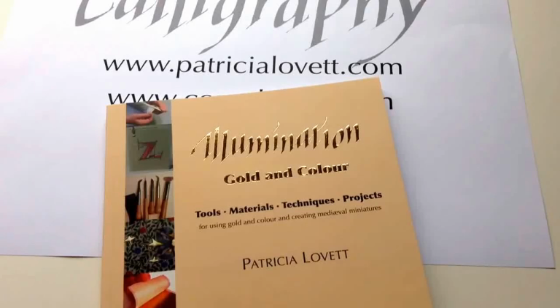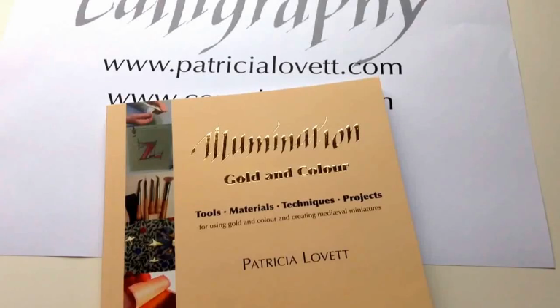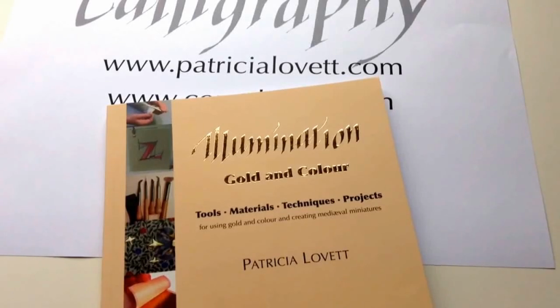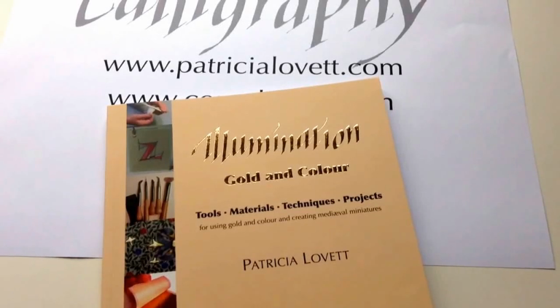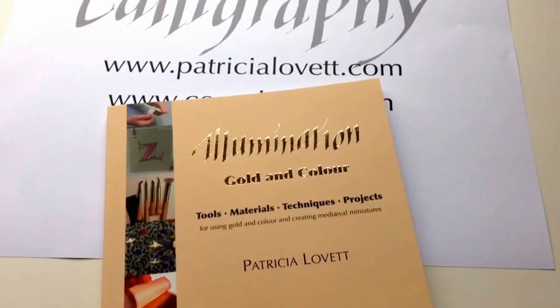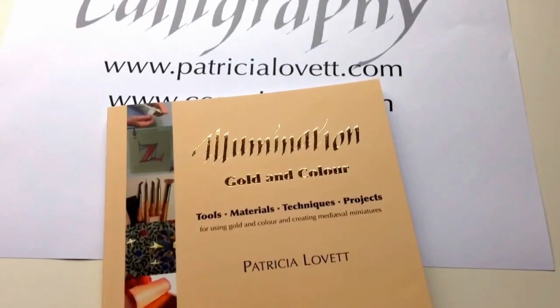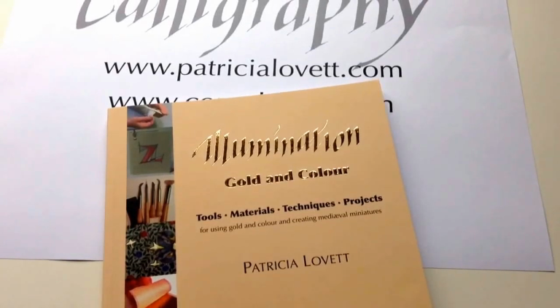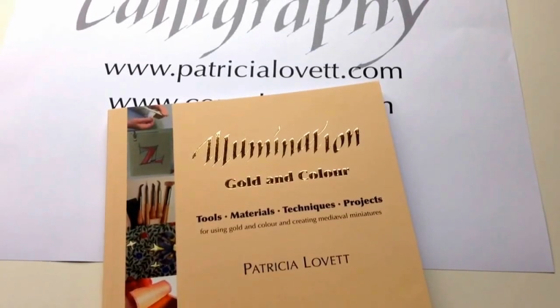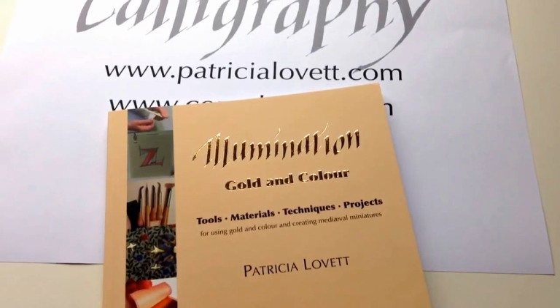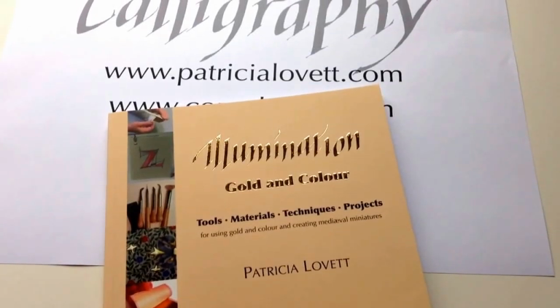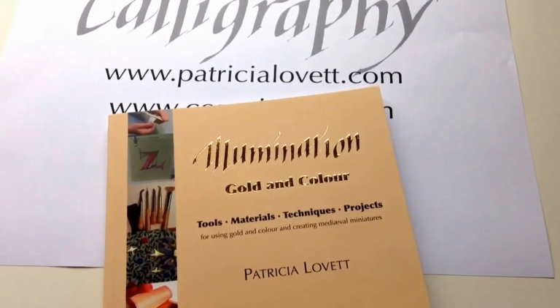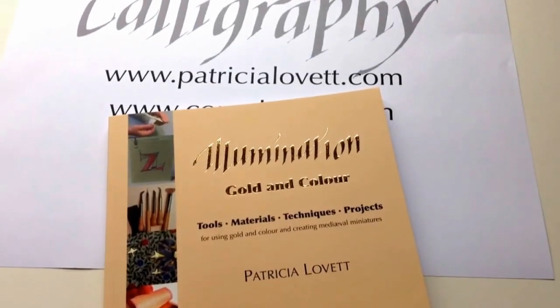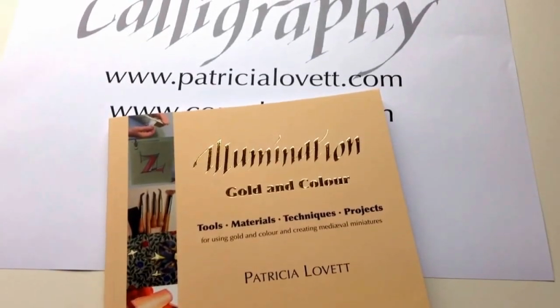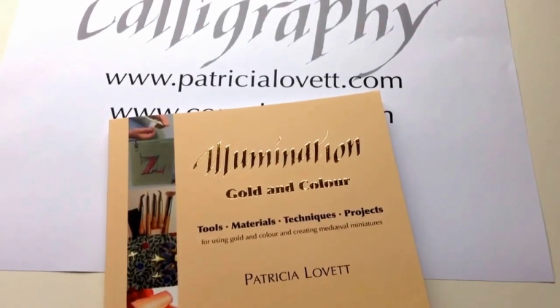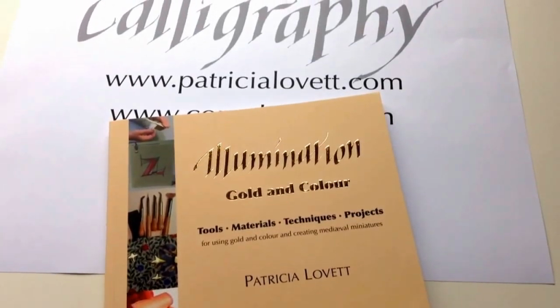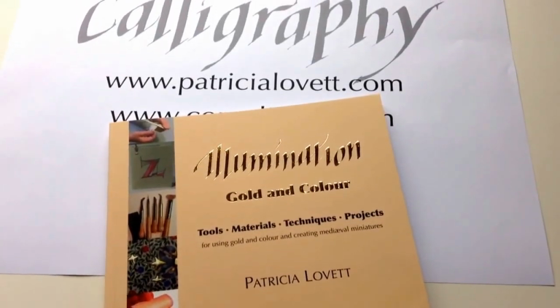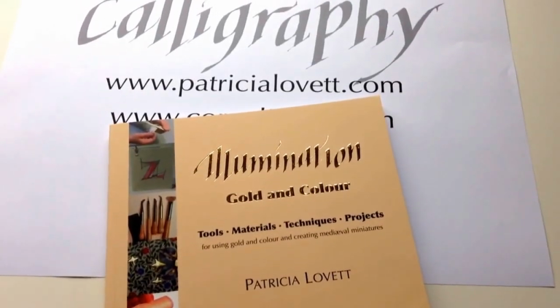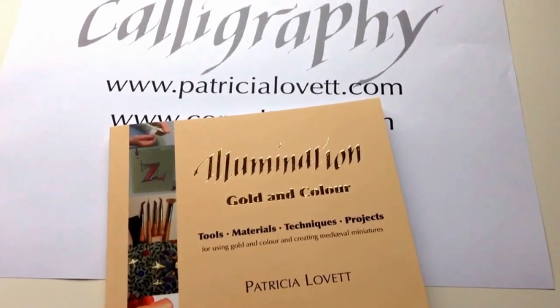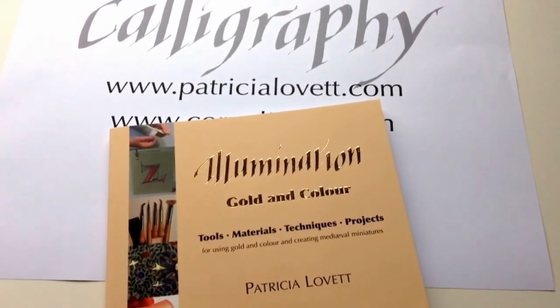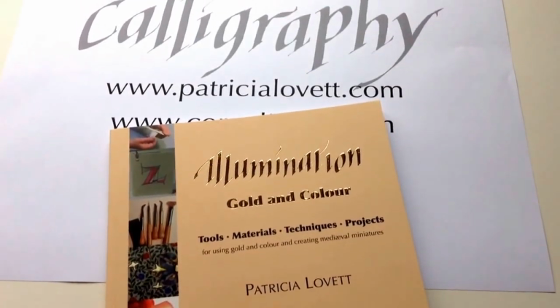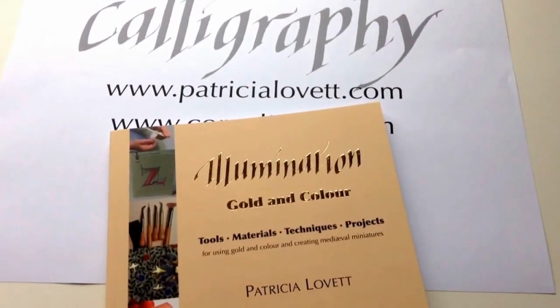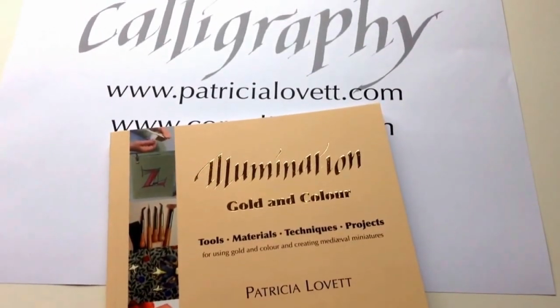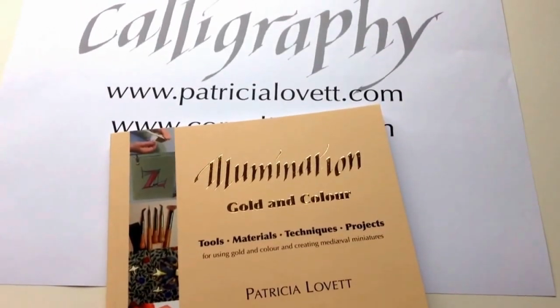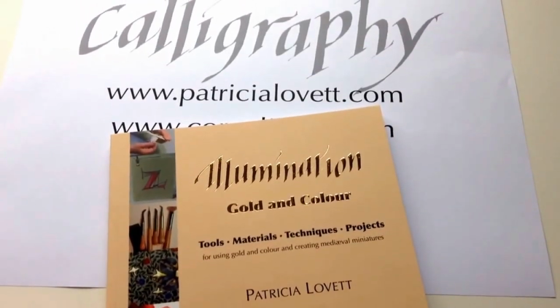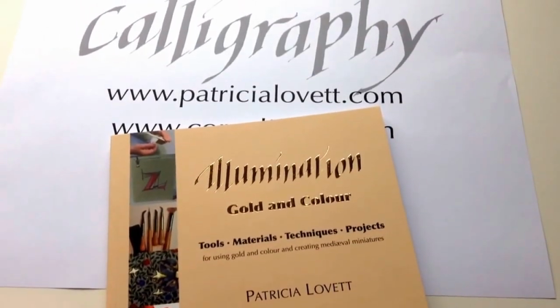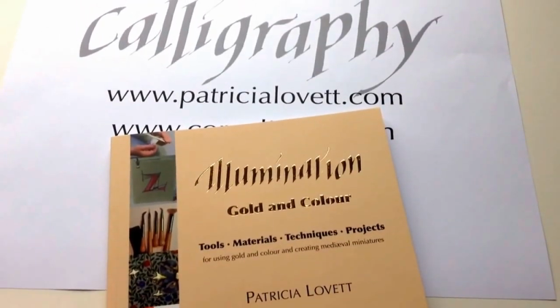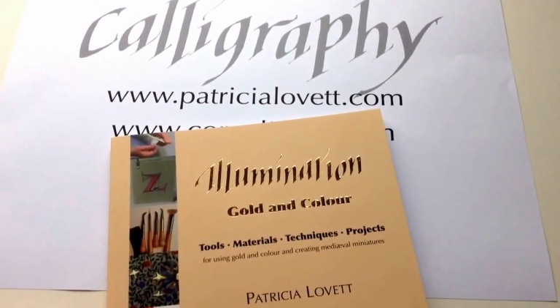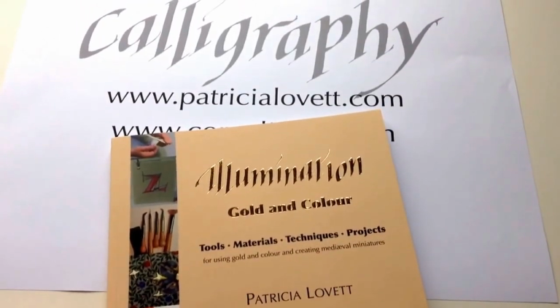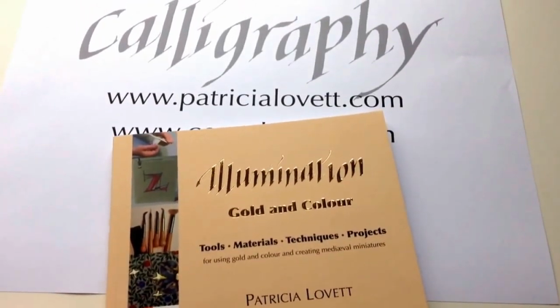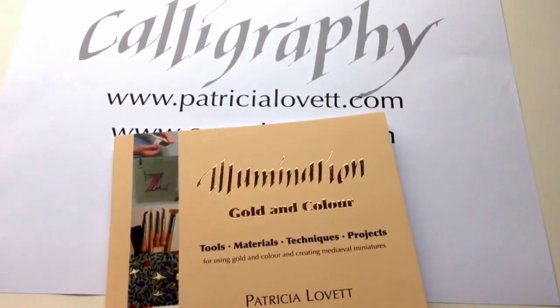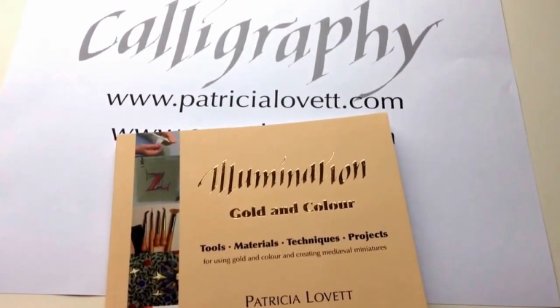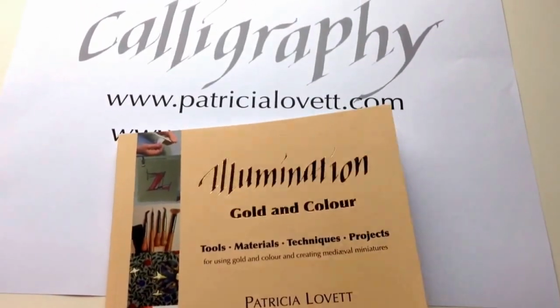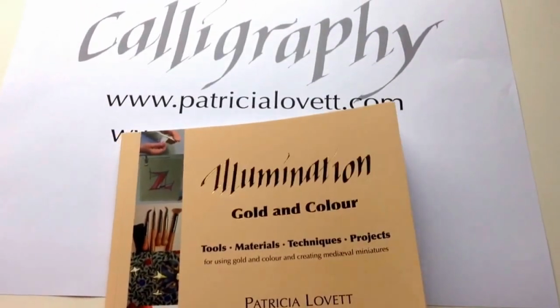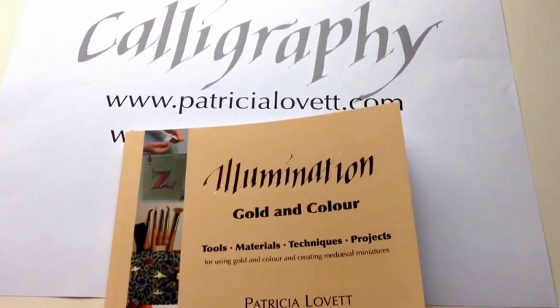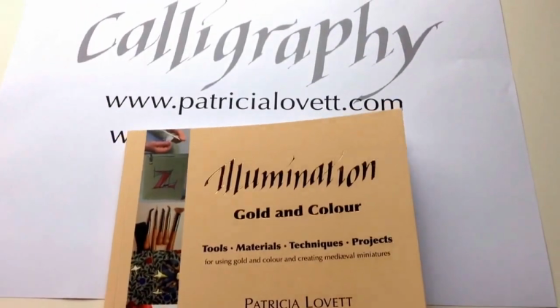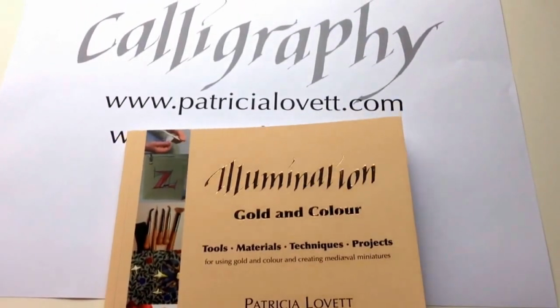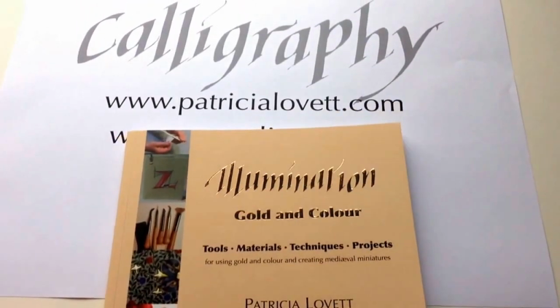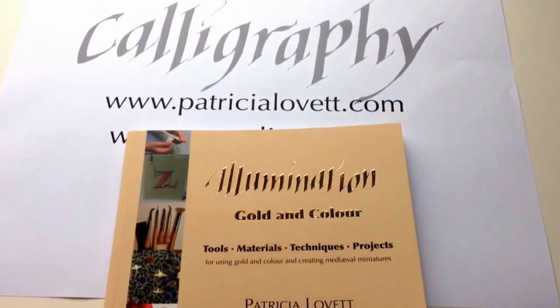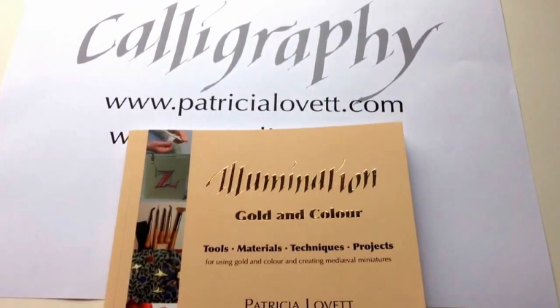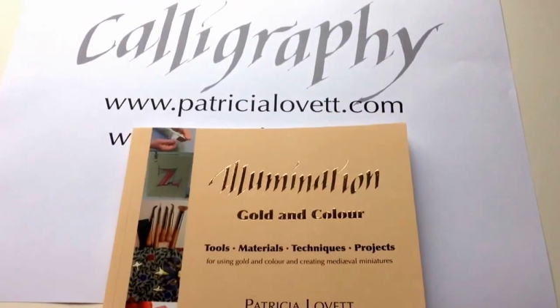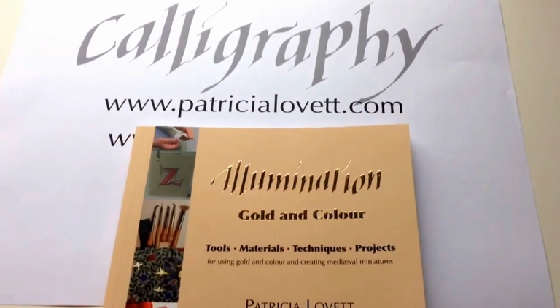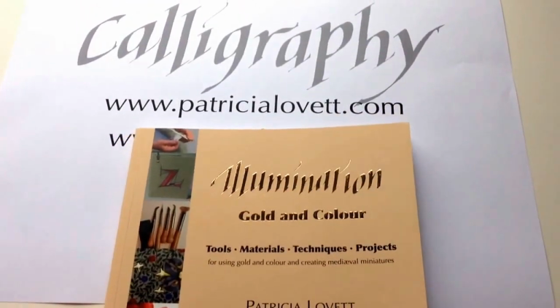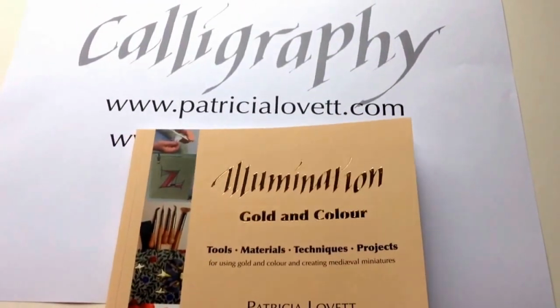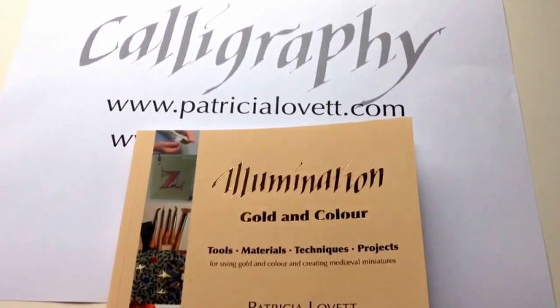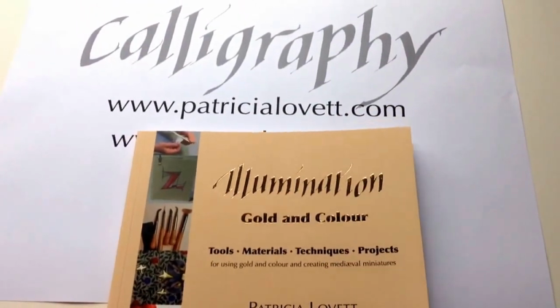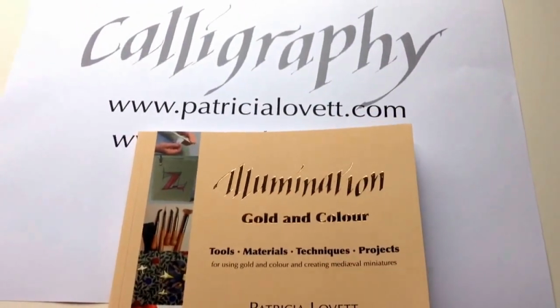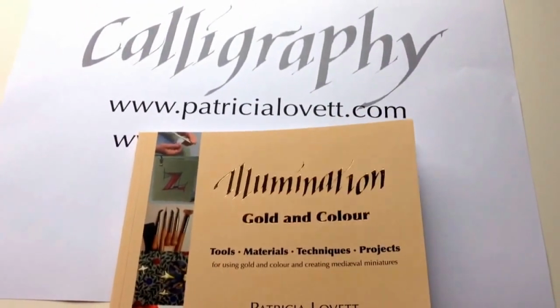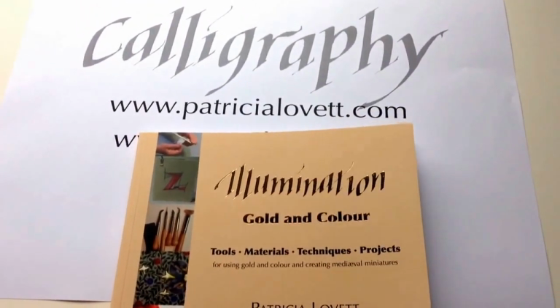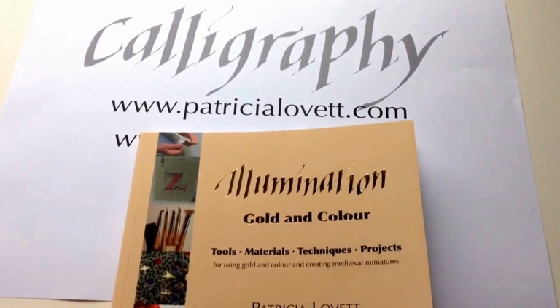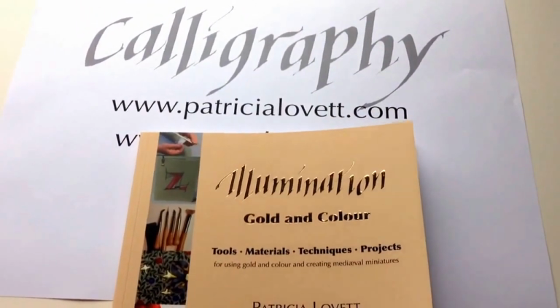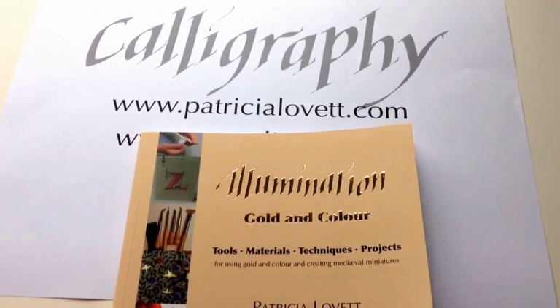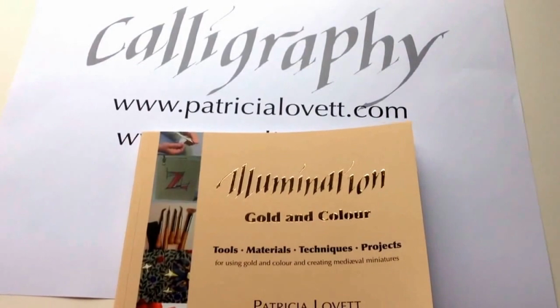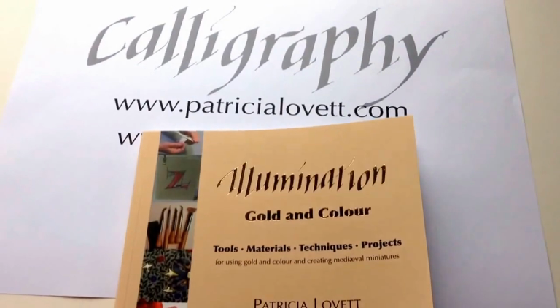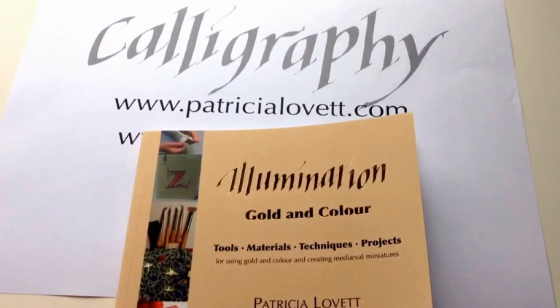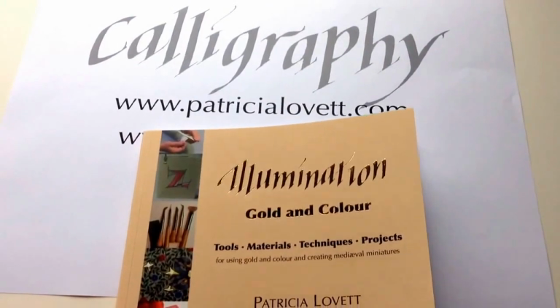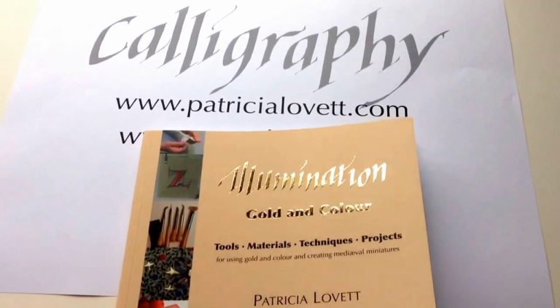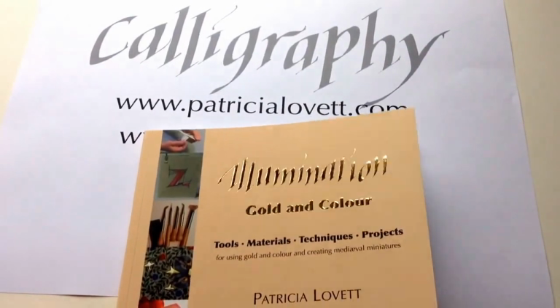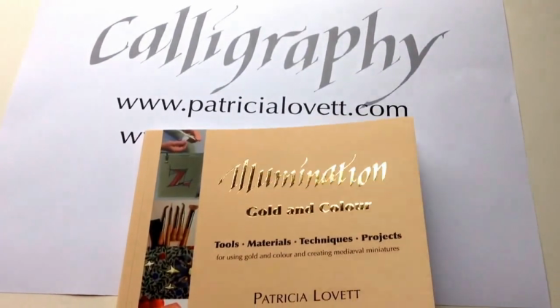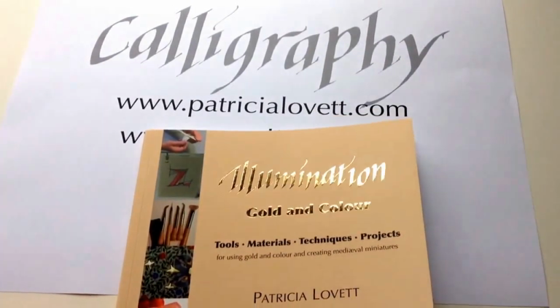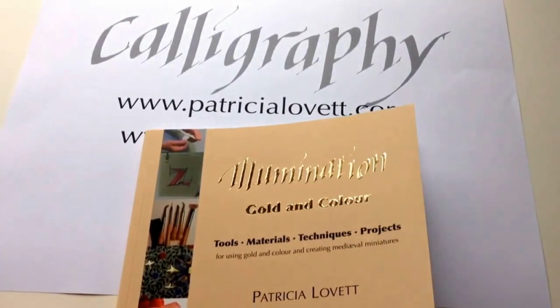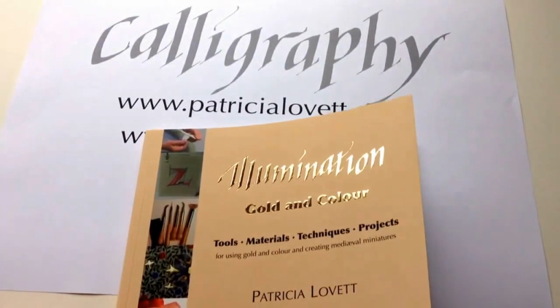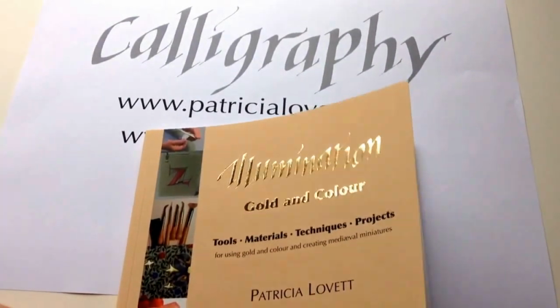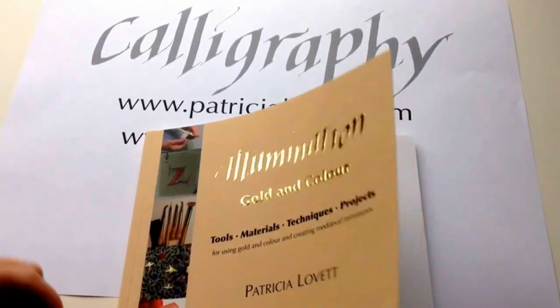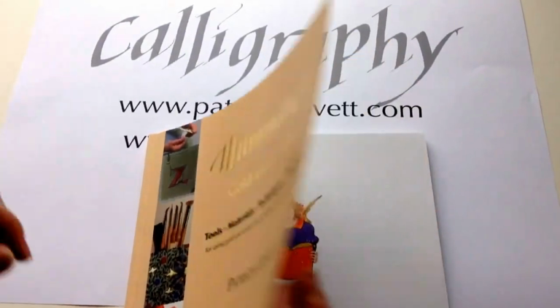This is a sneaky peek inside my book, Illumination: Golden Colour, Tools, Materials, Techniques, Projects.